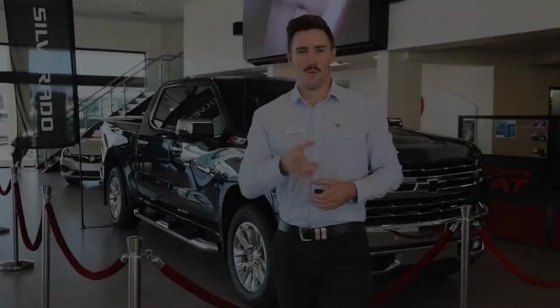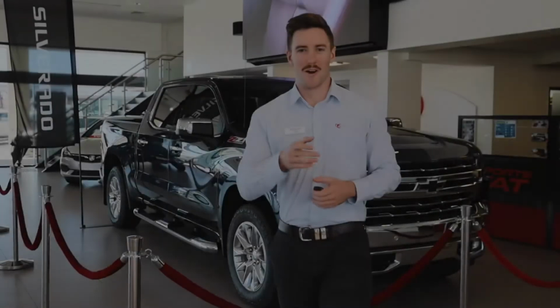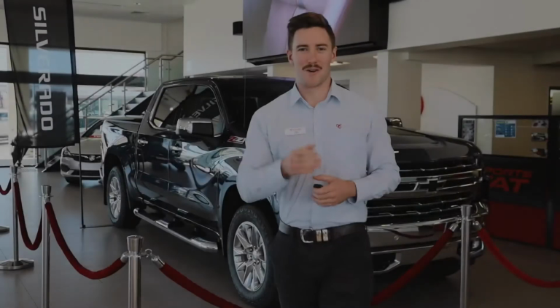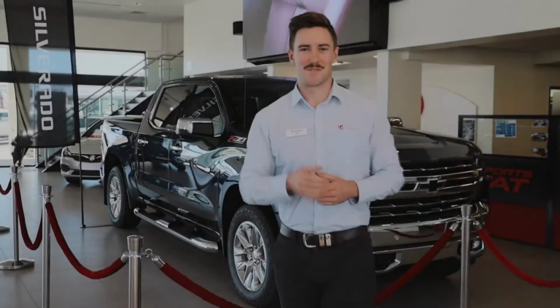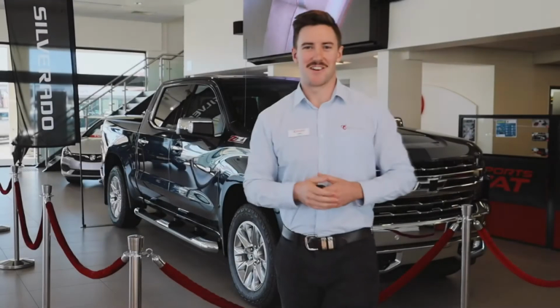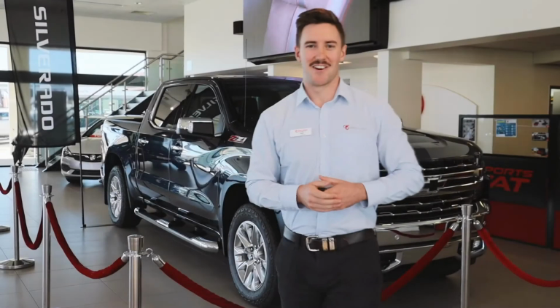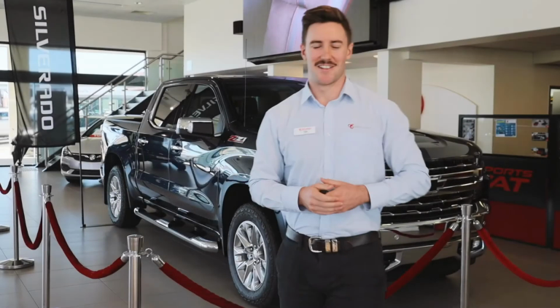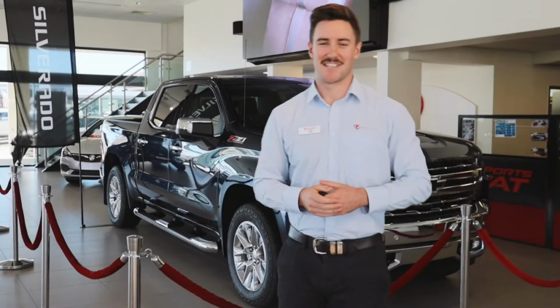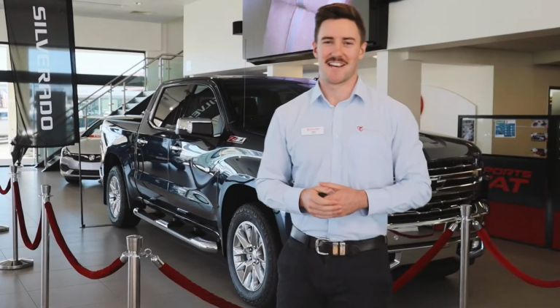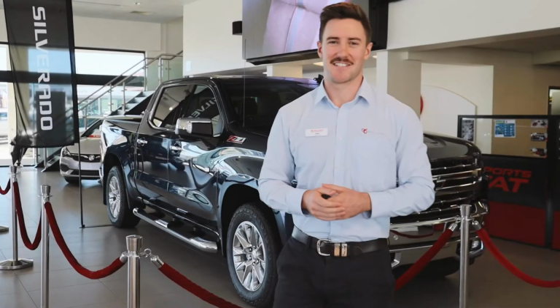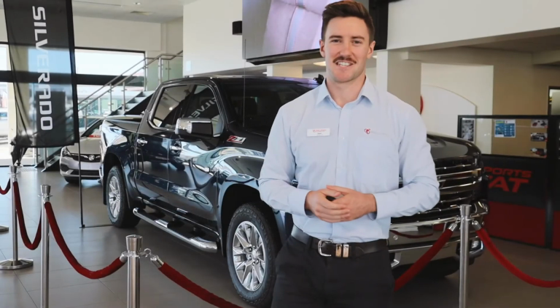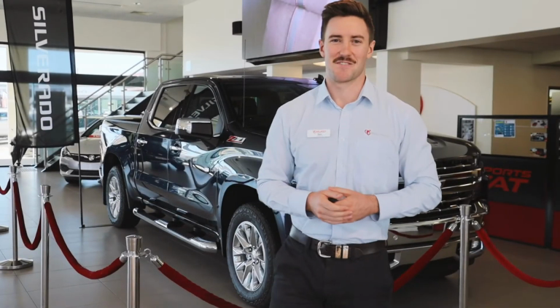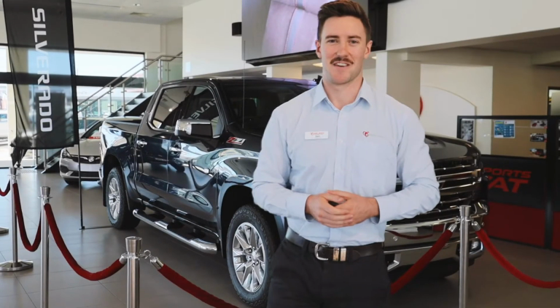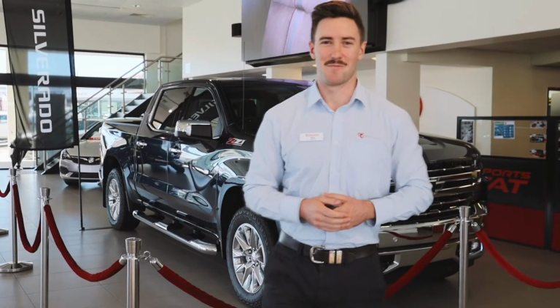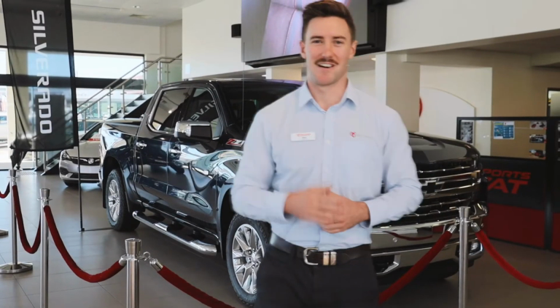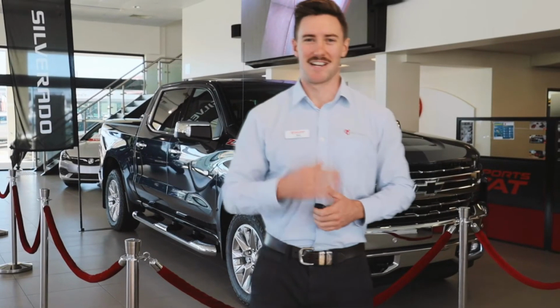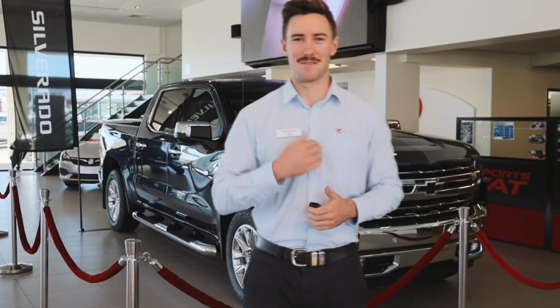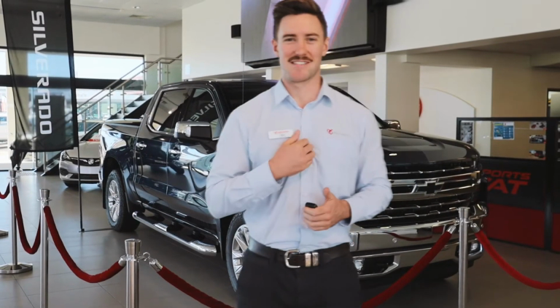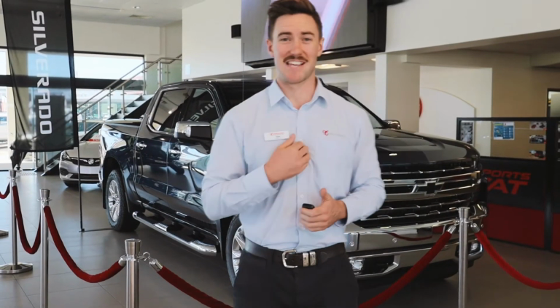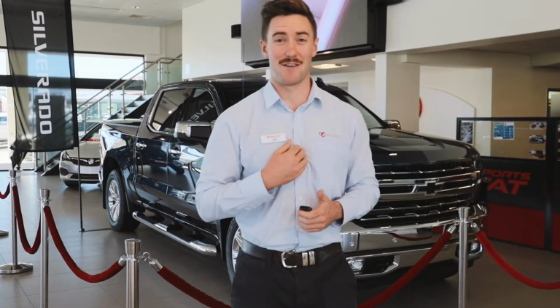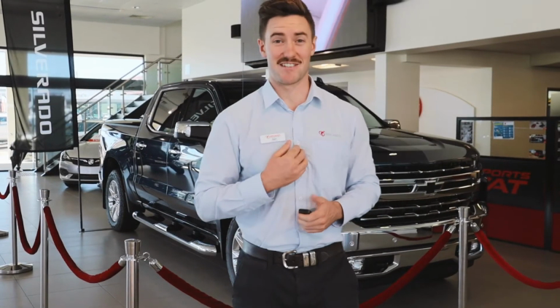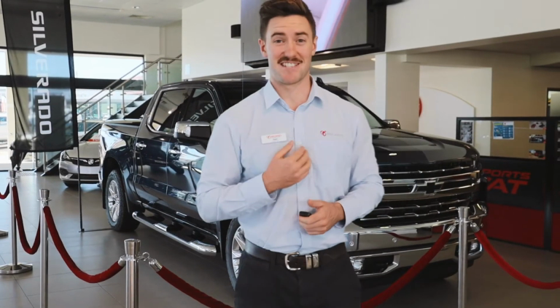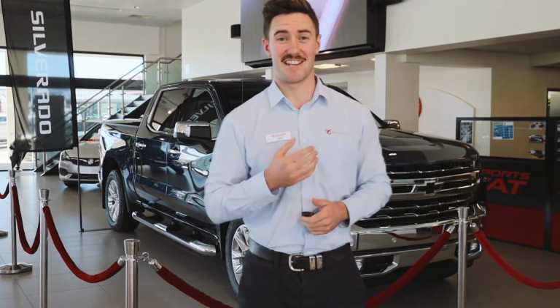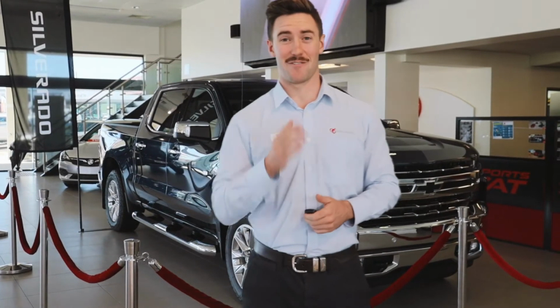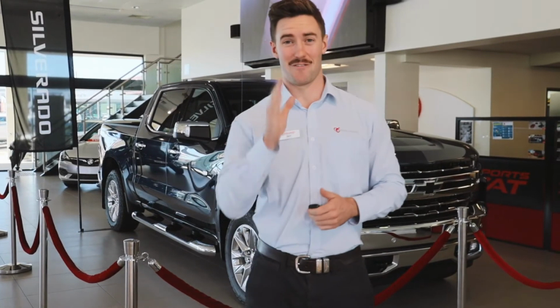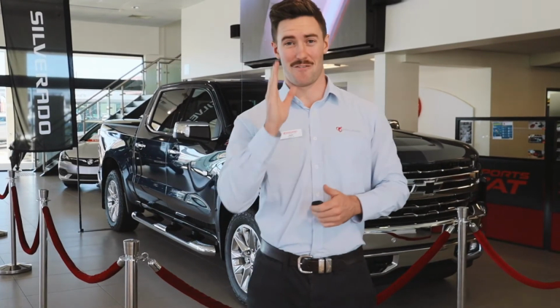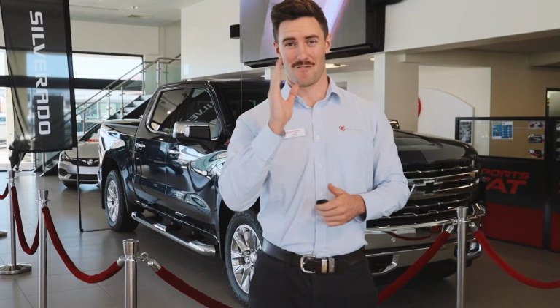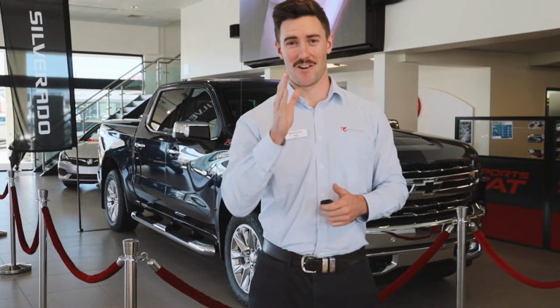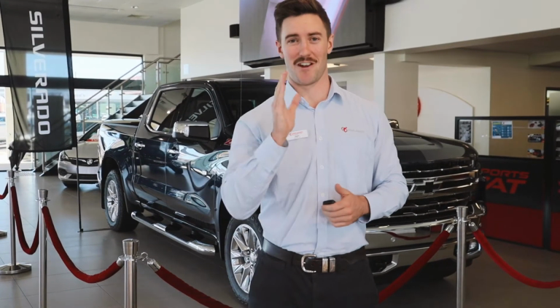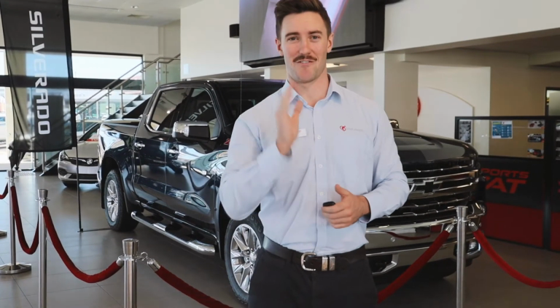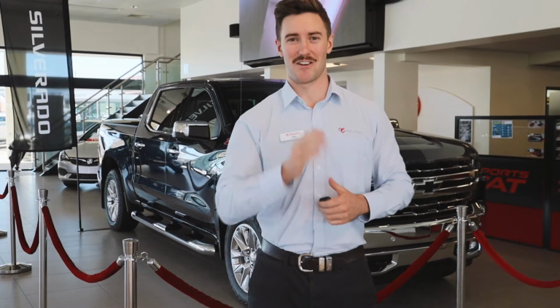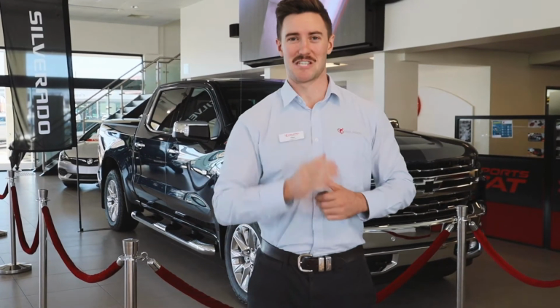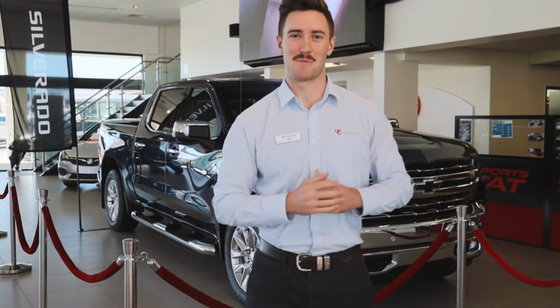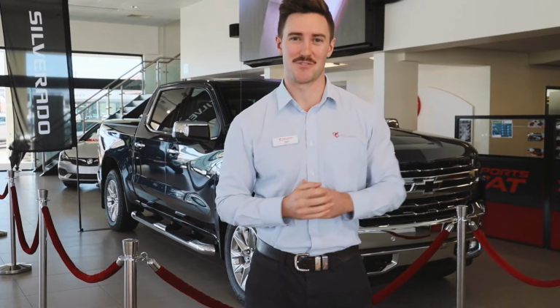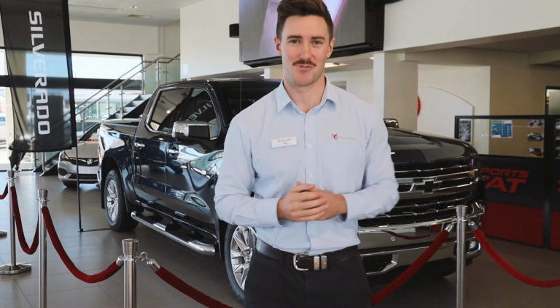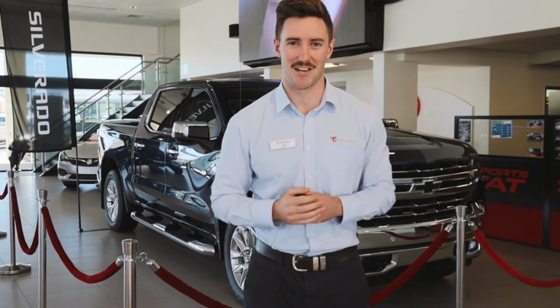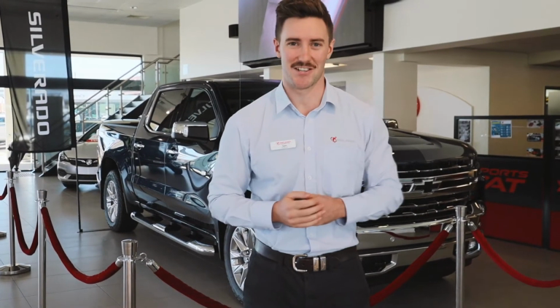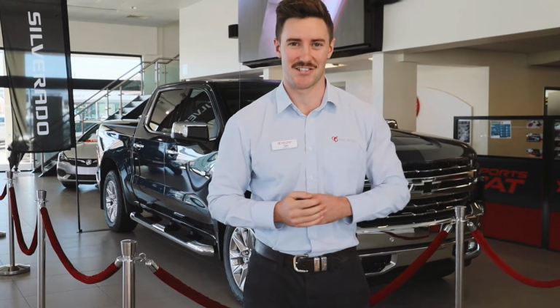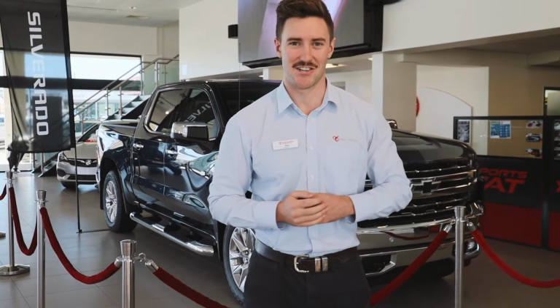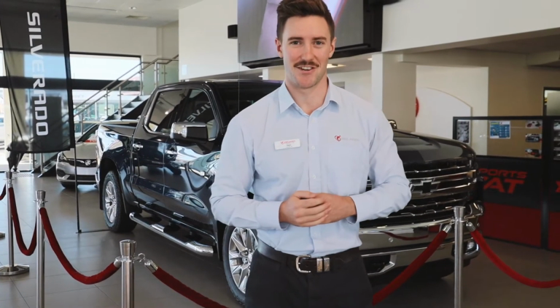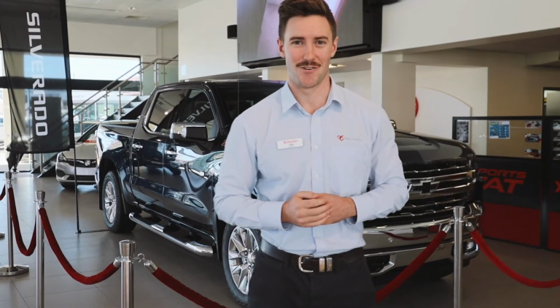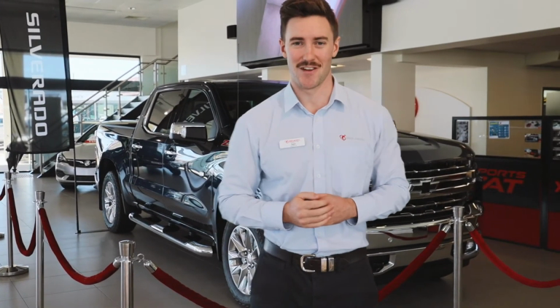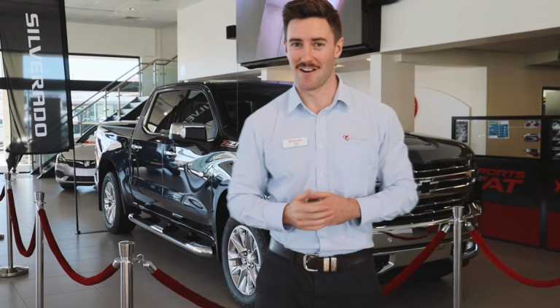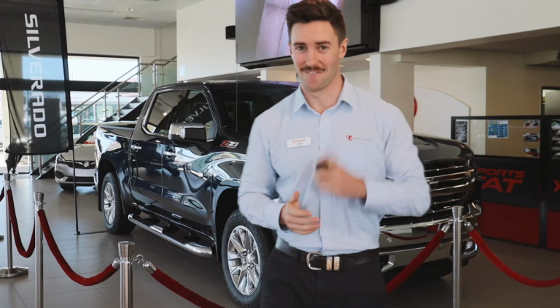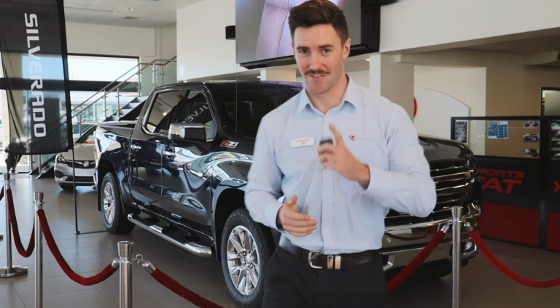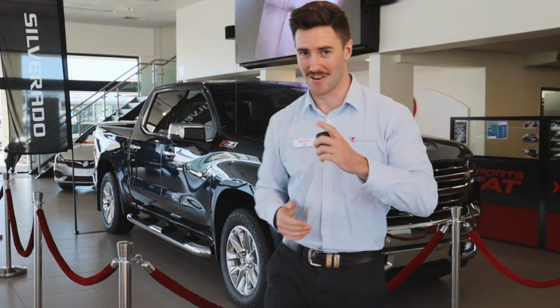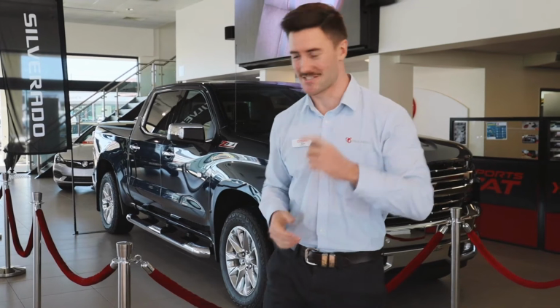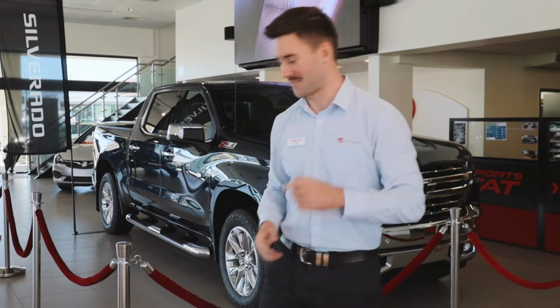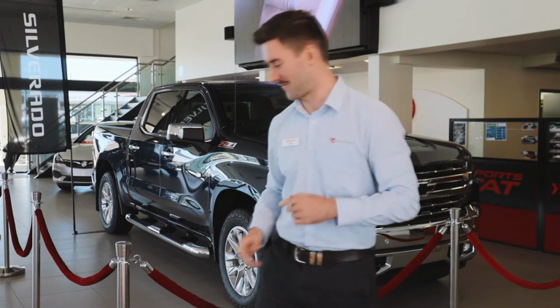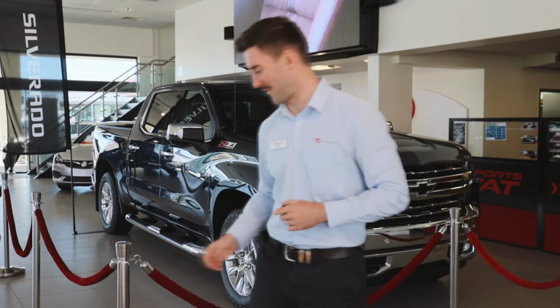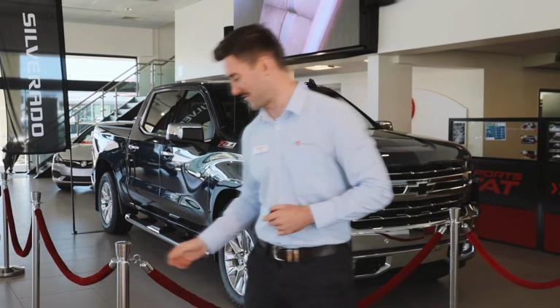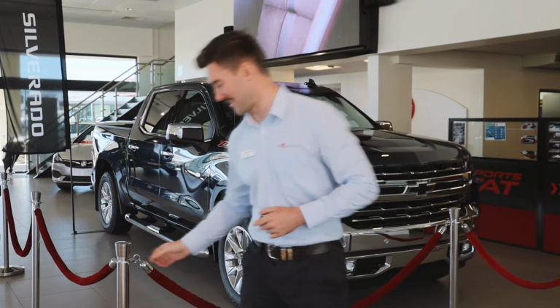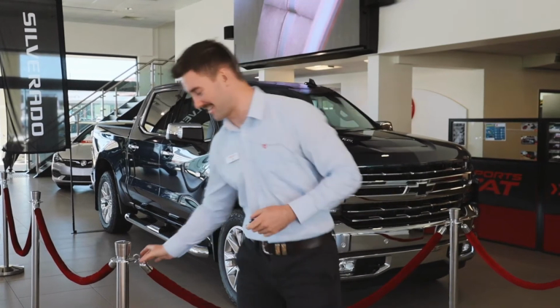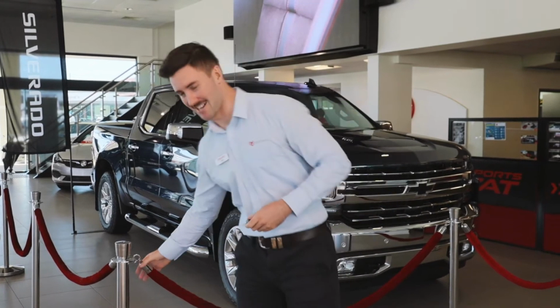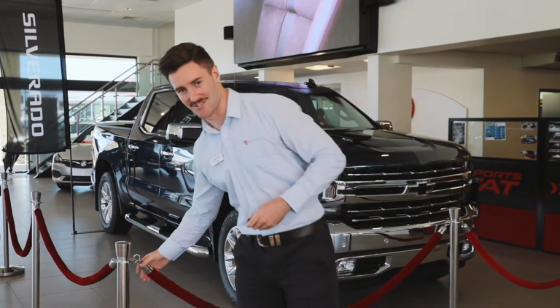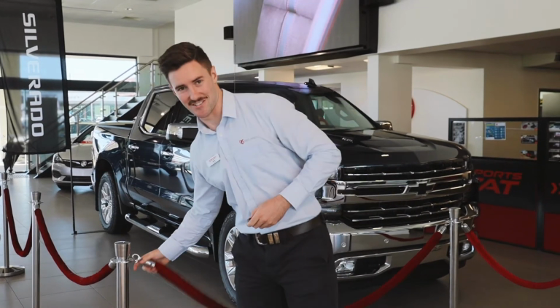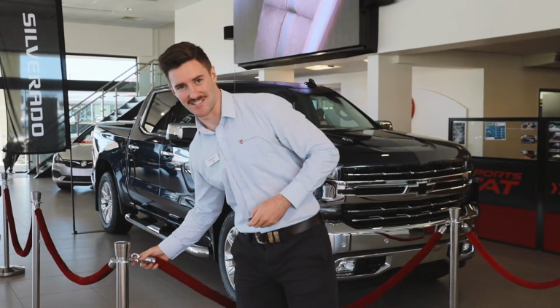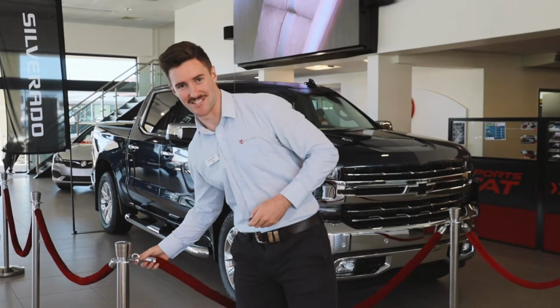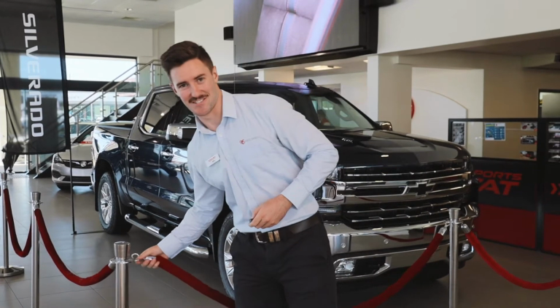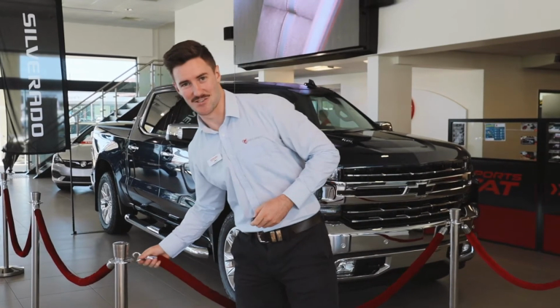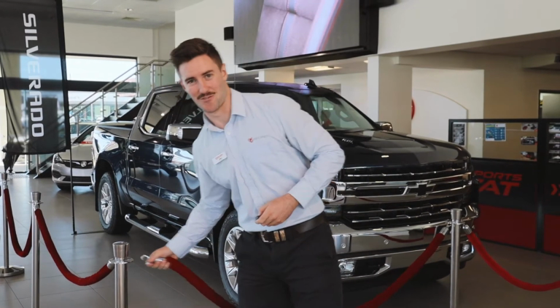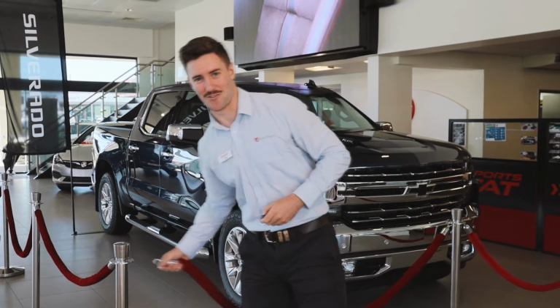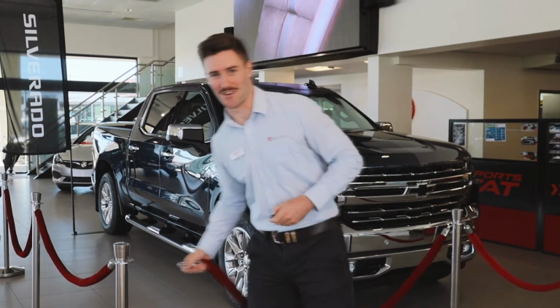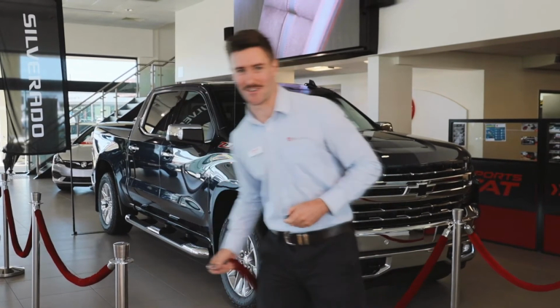Welcome to Ireland's HSV. My name is Sam and today we have a very special car to show you — our first 1500 Silverado.